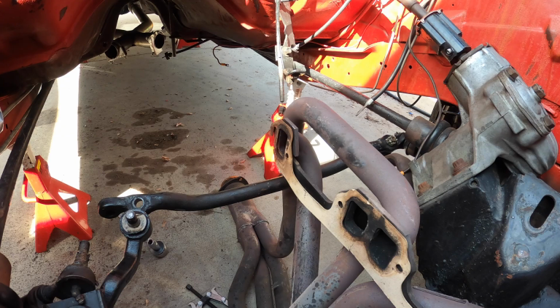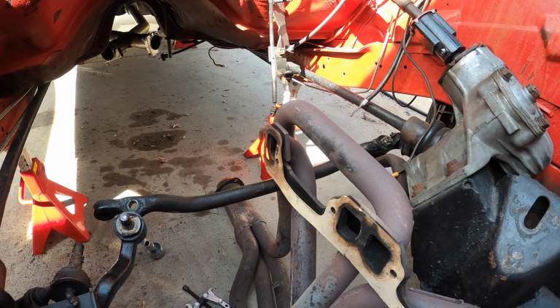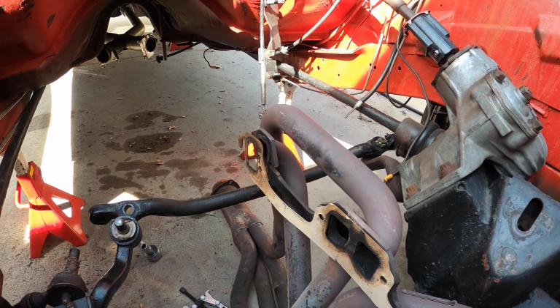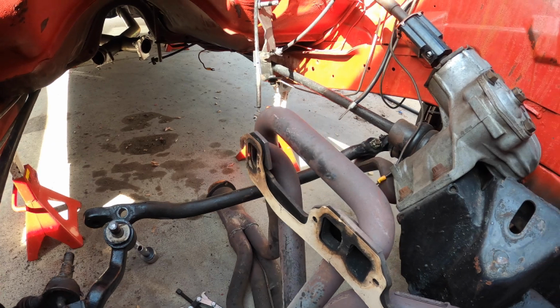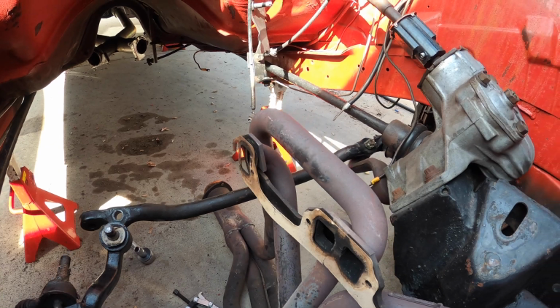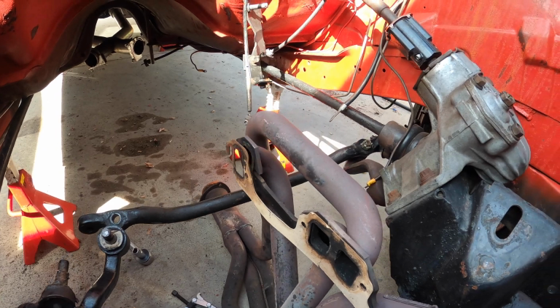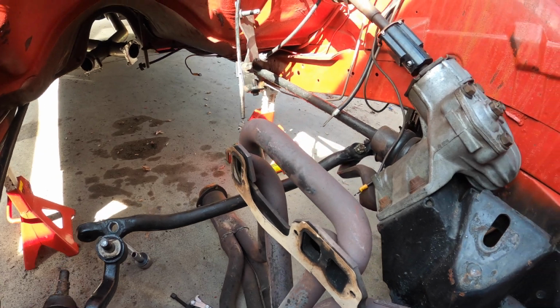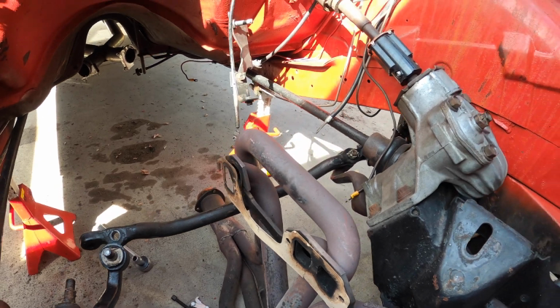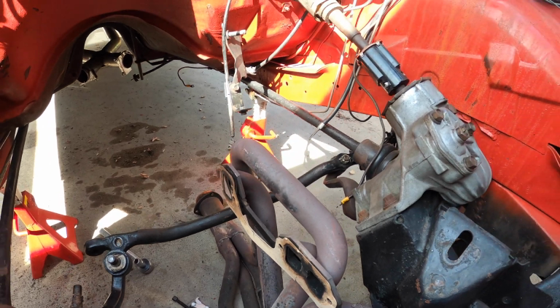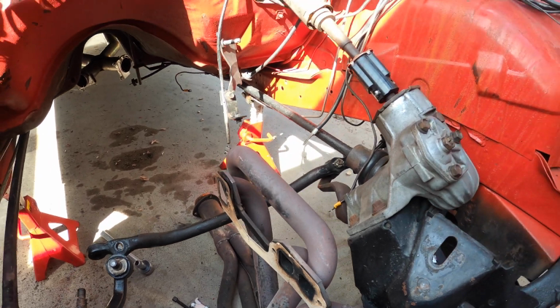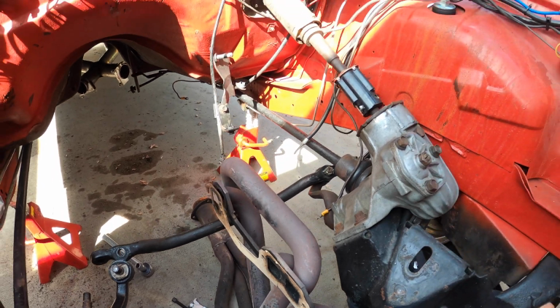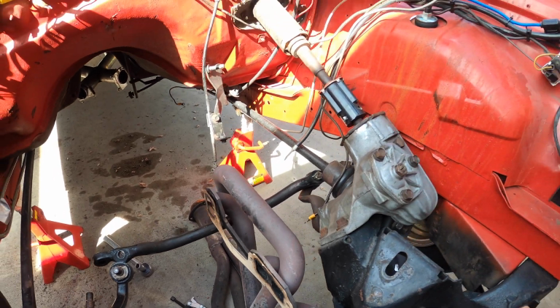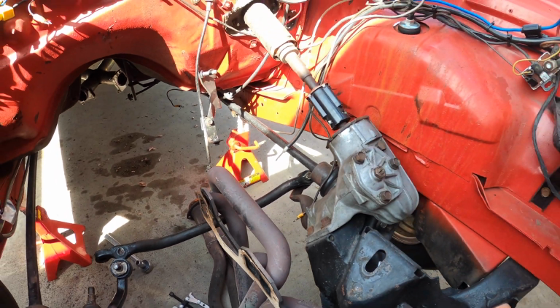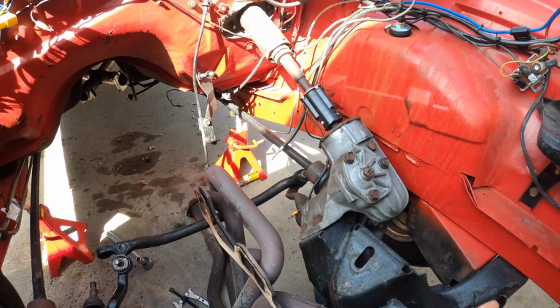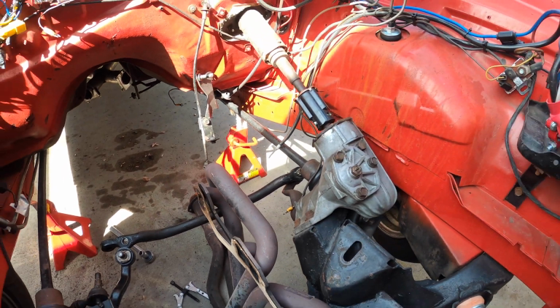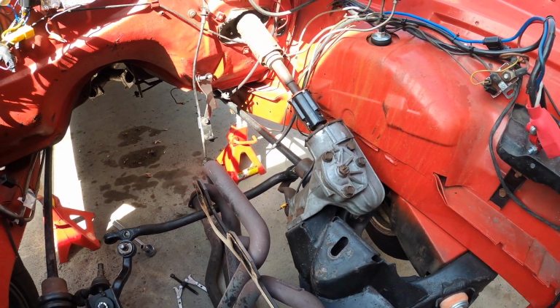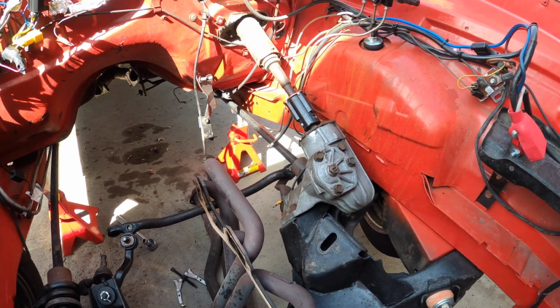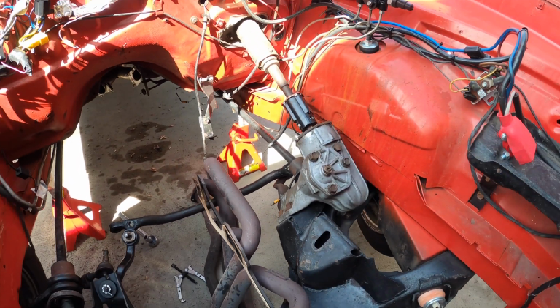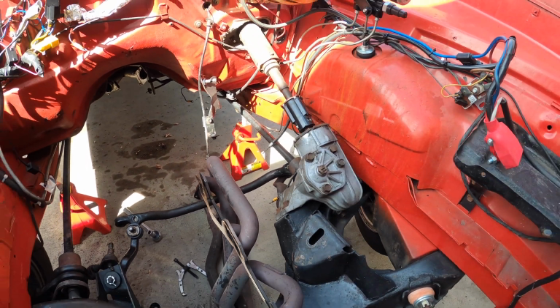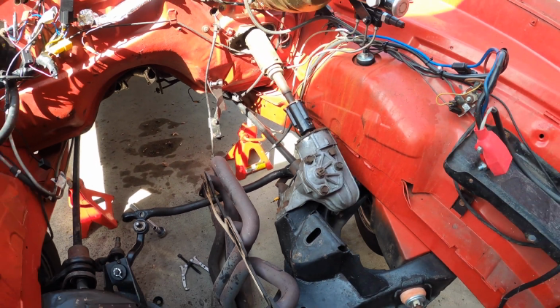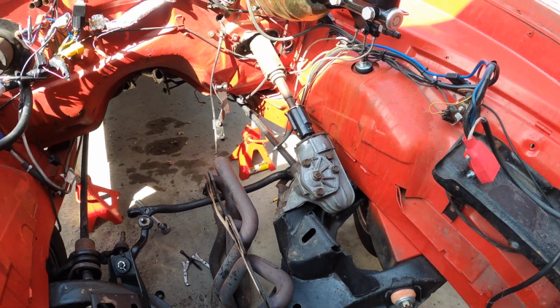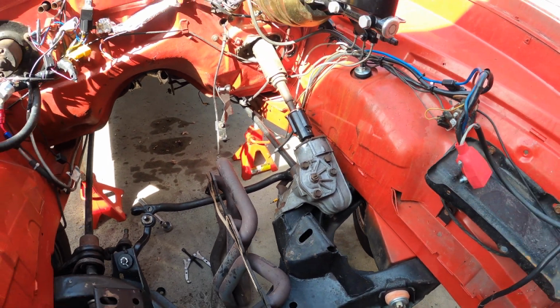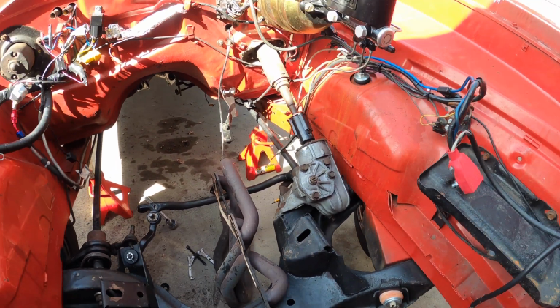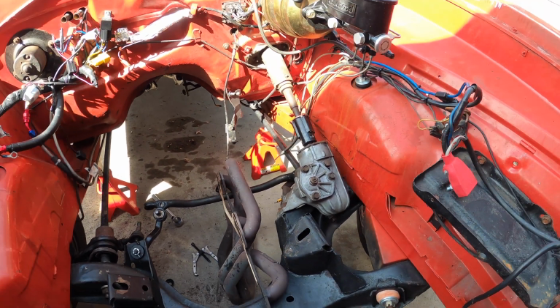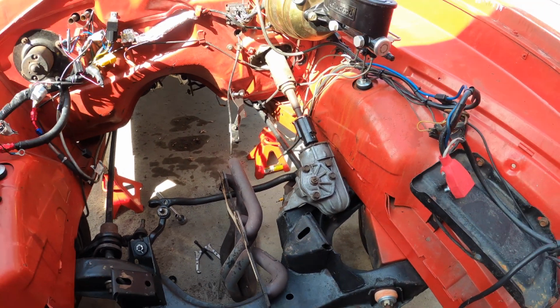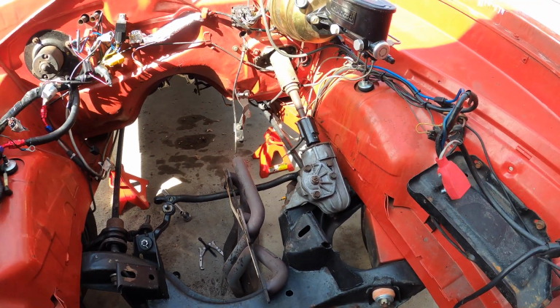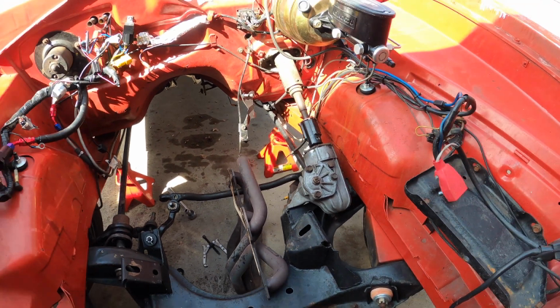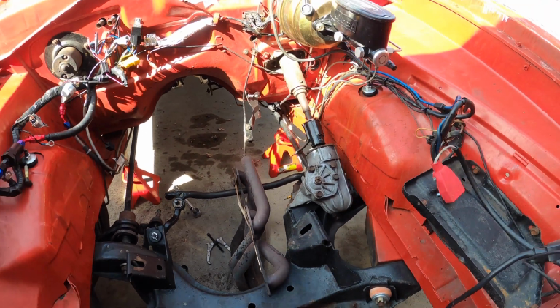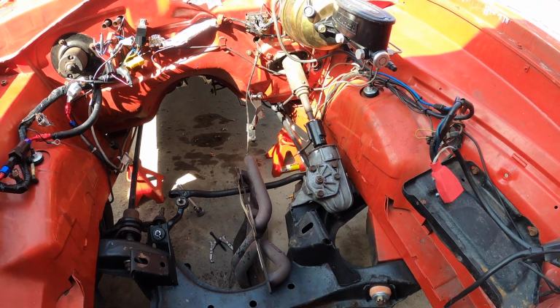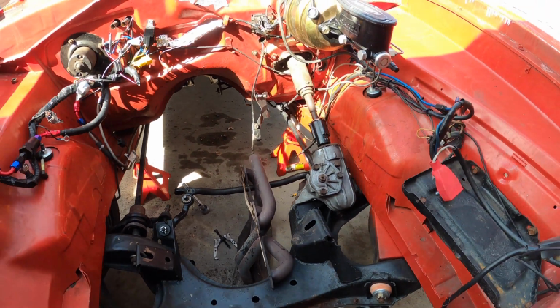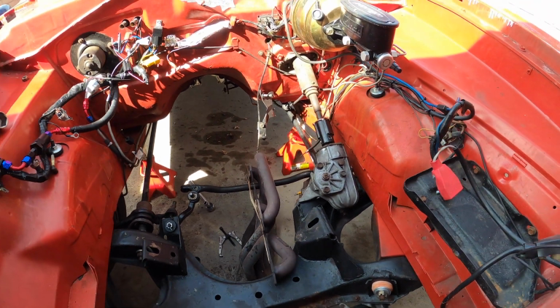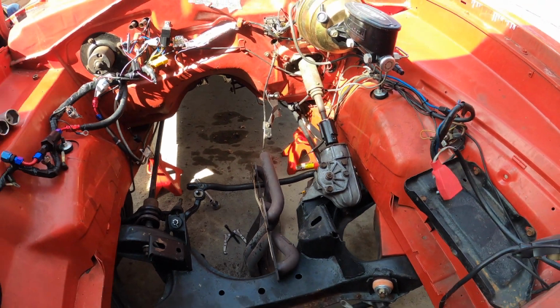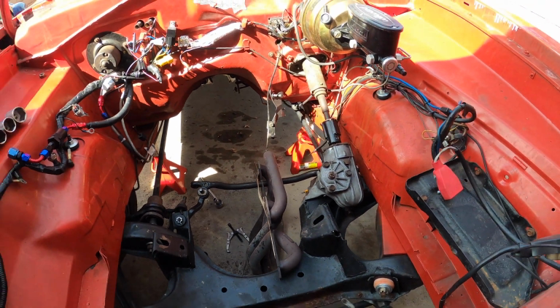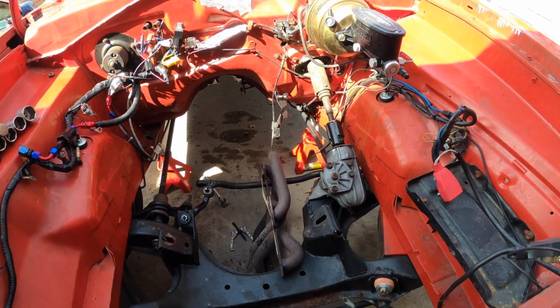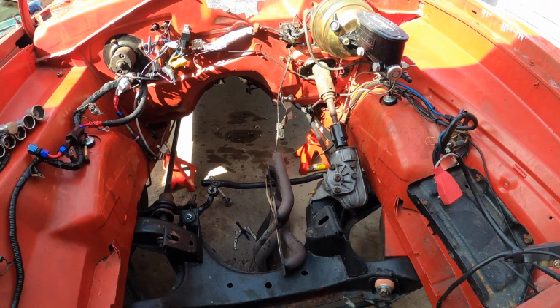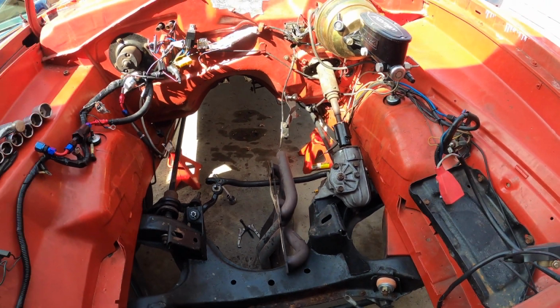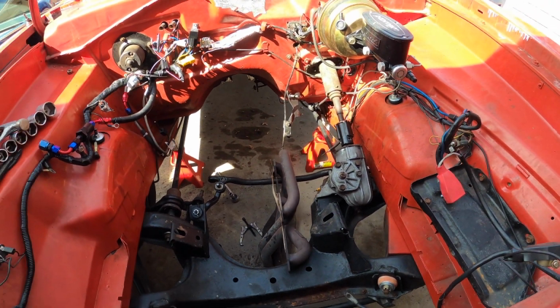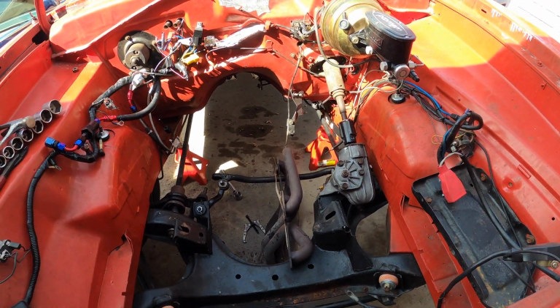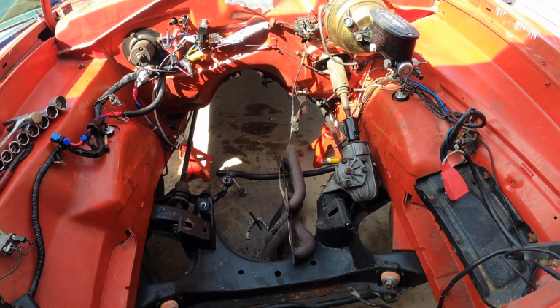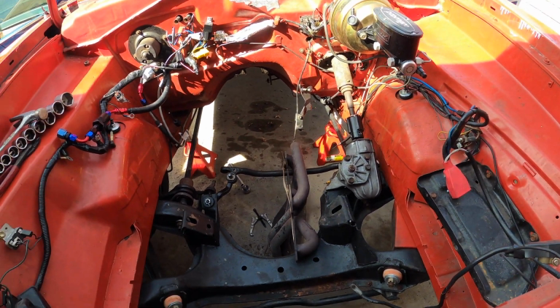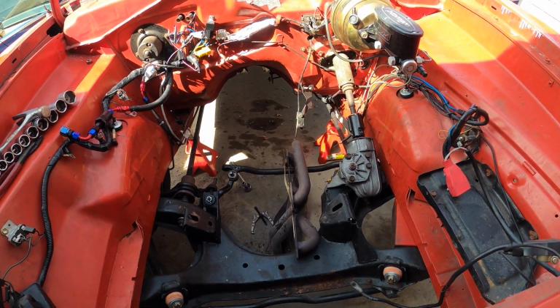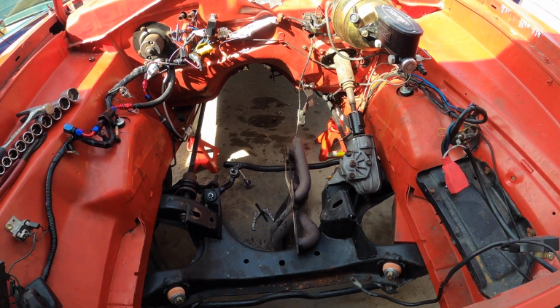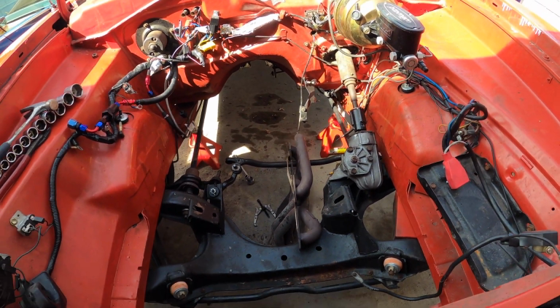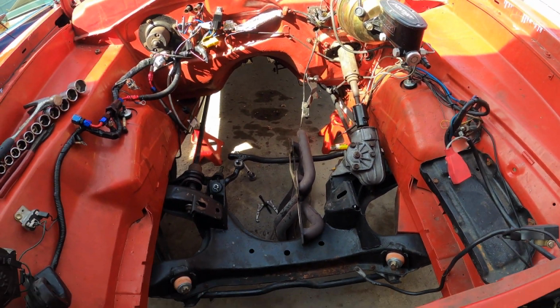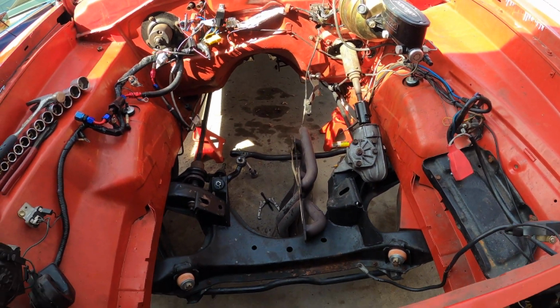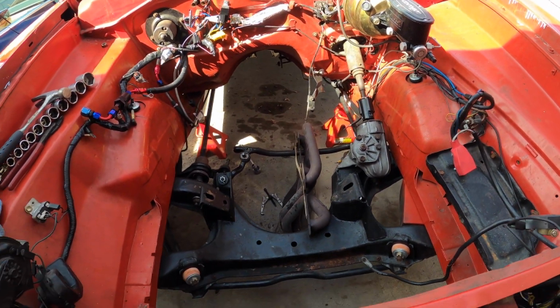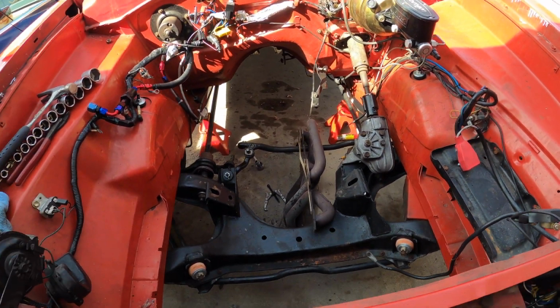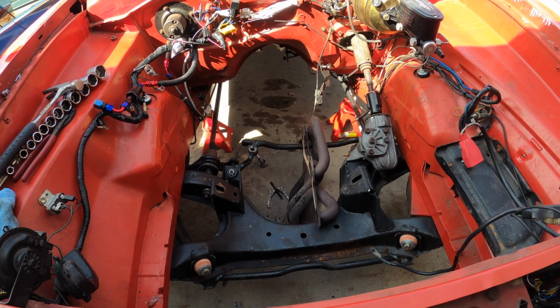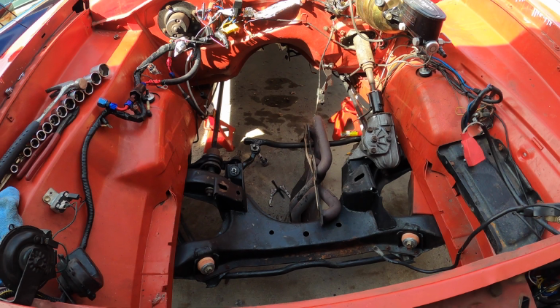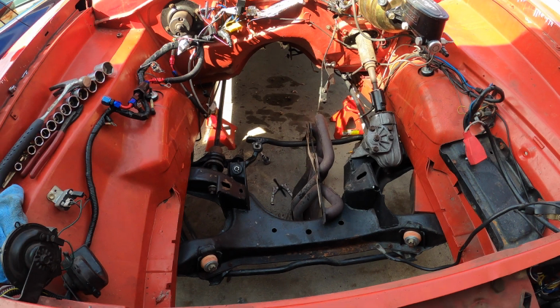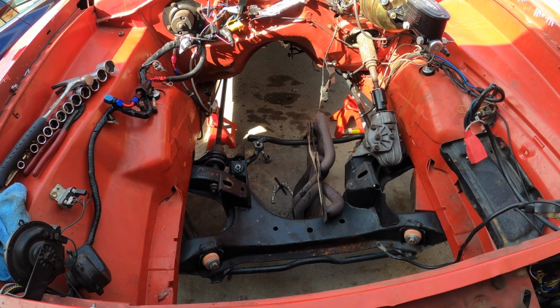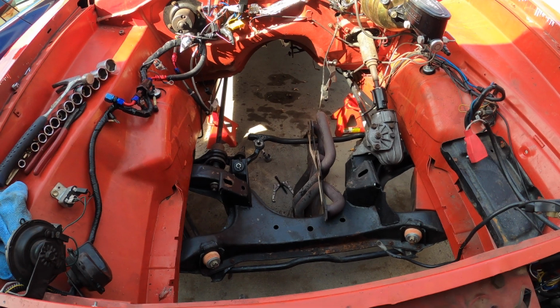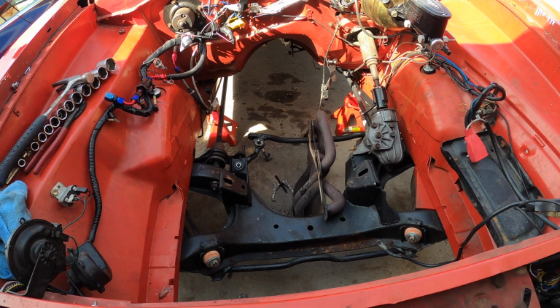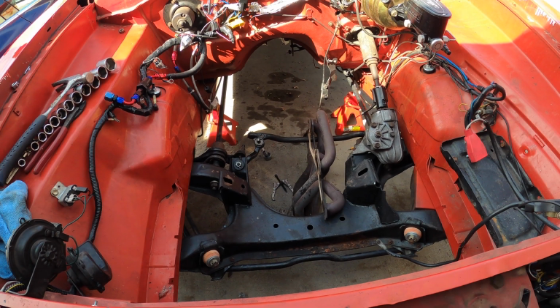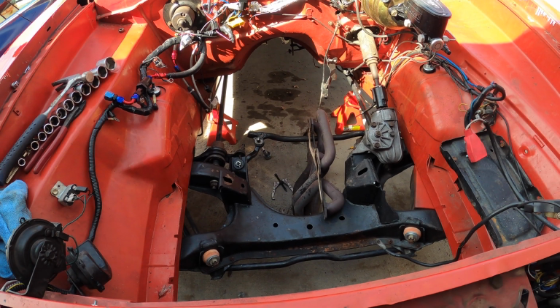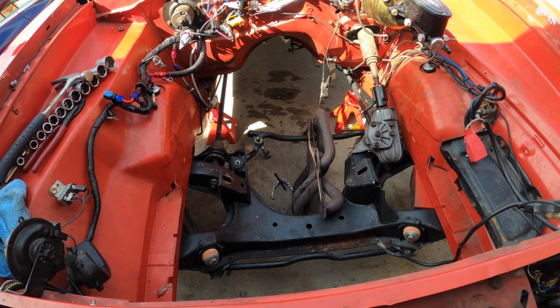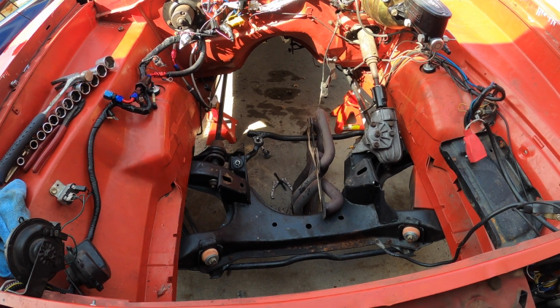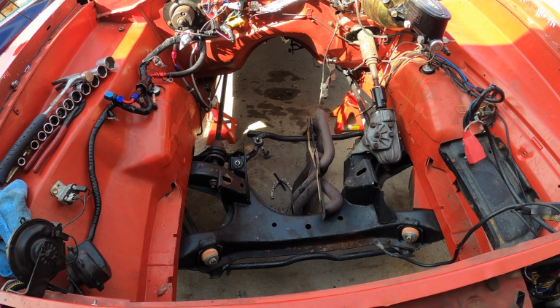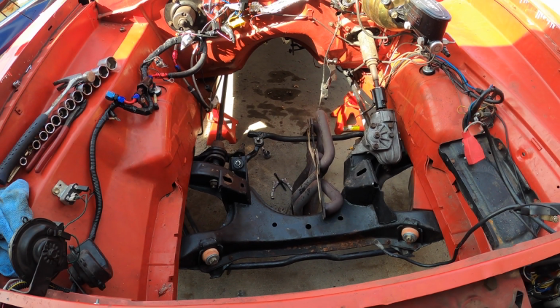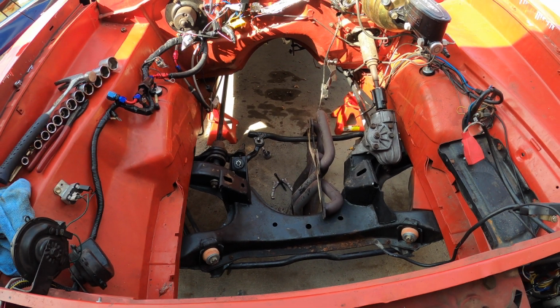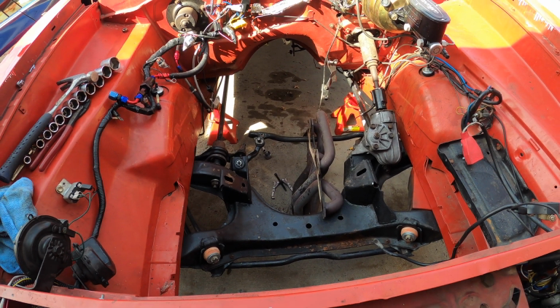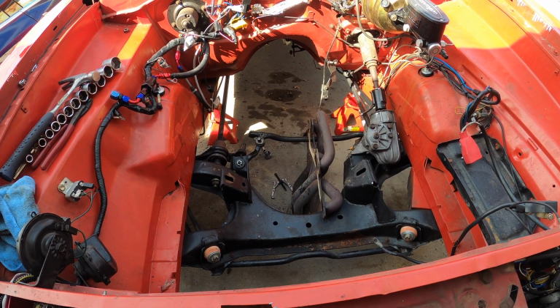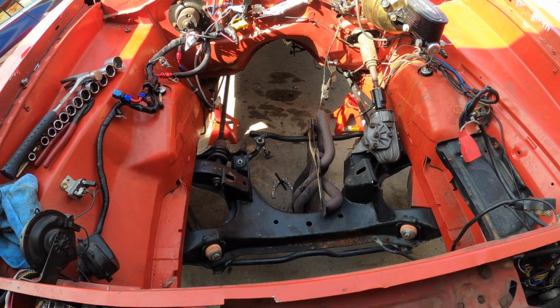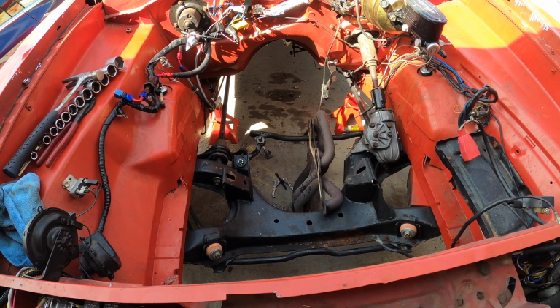Here's the toe link and the pitman arm disconnected. I should be able to drag the header out, which feels a bit silly. Little by little, get everything cleaned up and hopefully throw a coat of paint on today, if not by tomorrow.